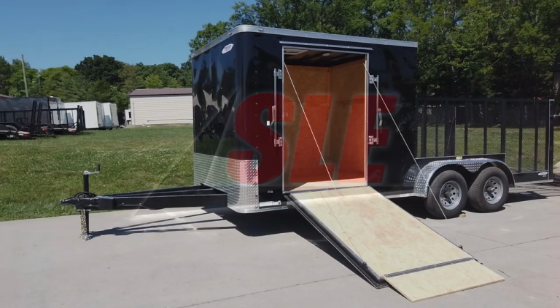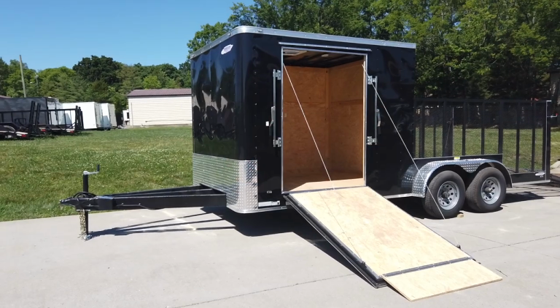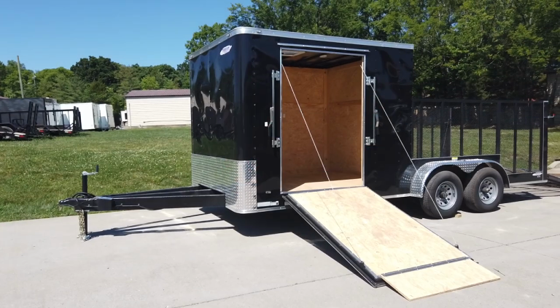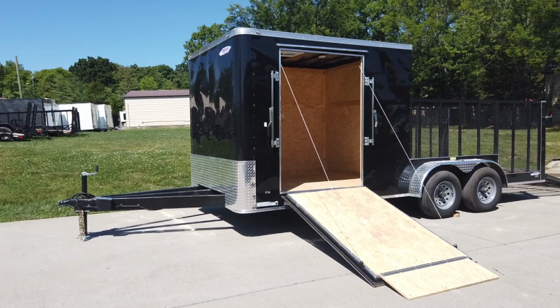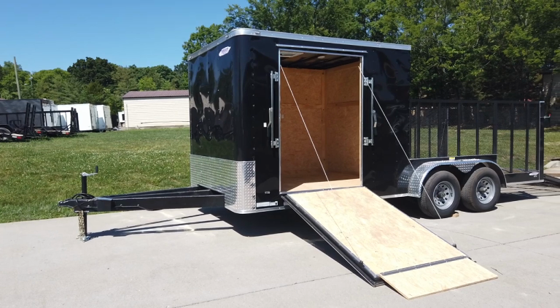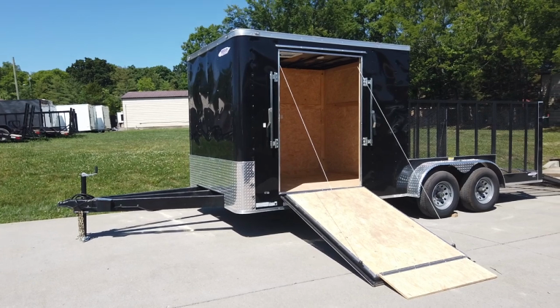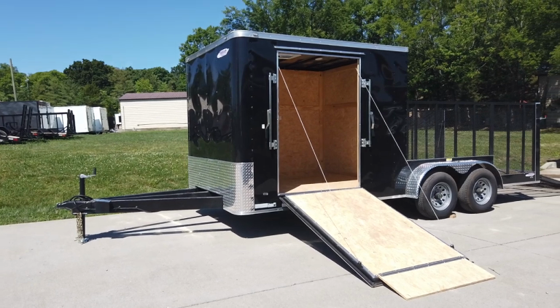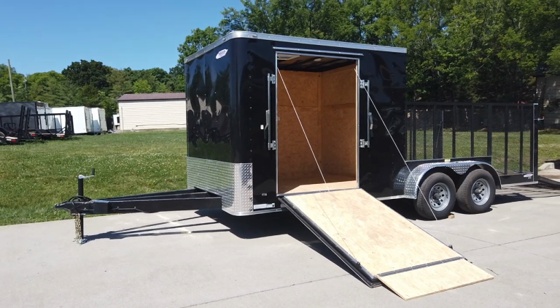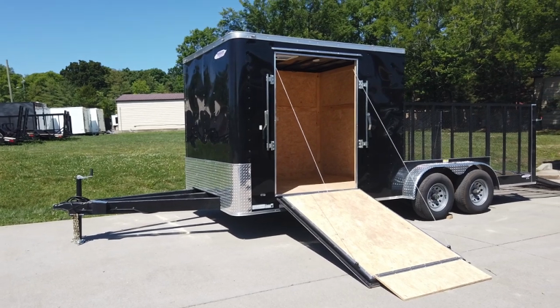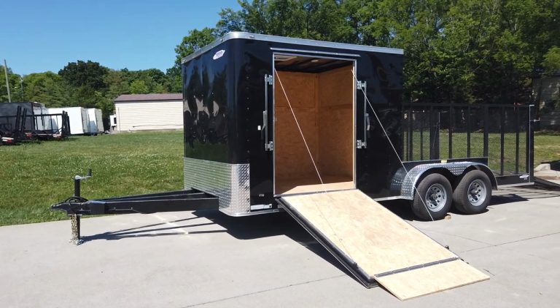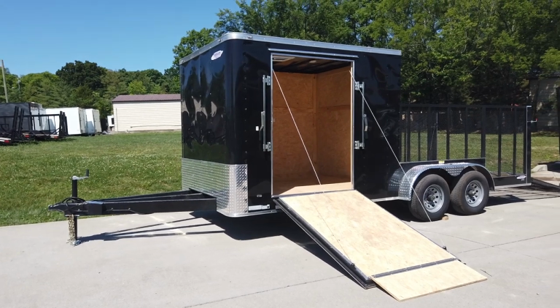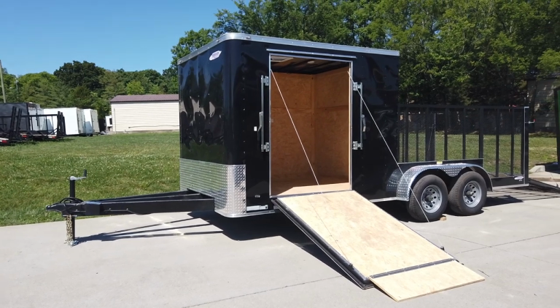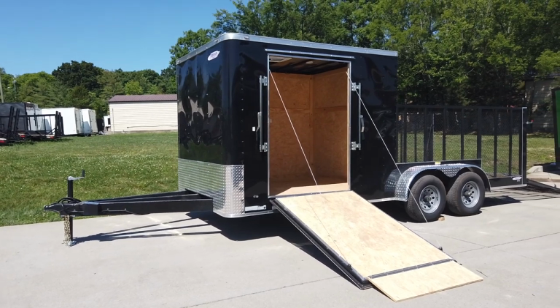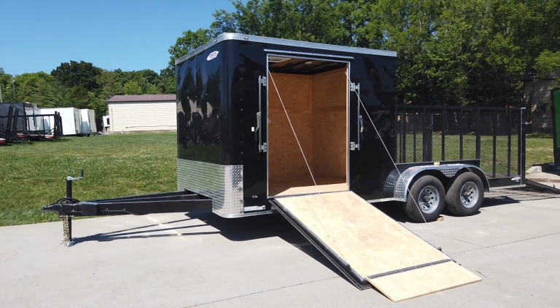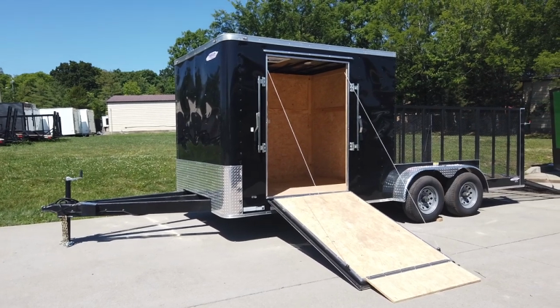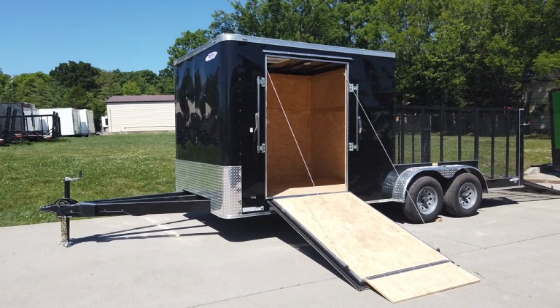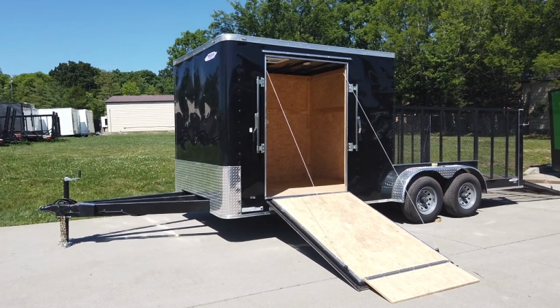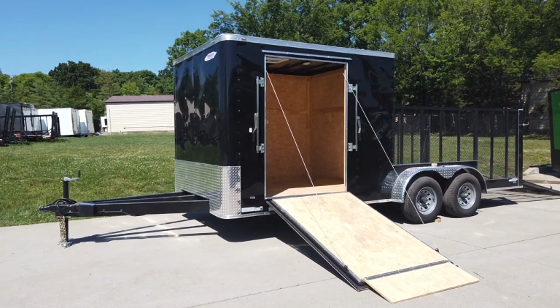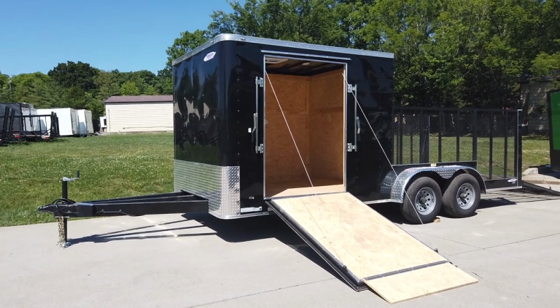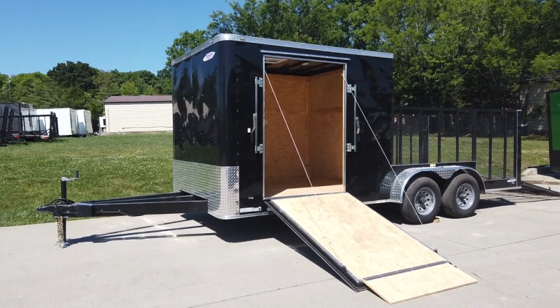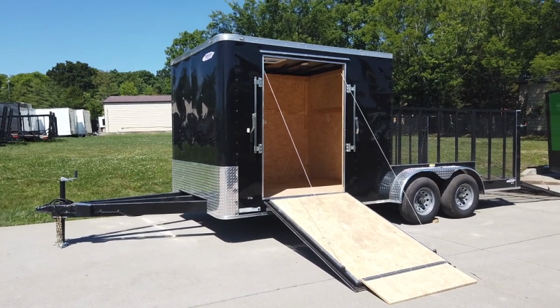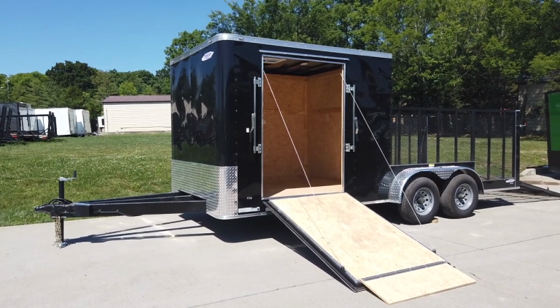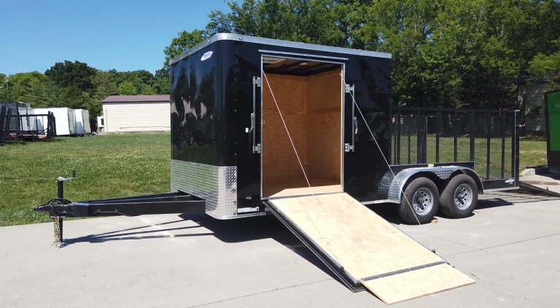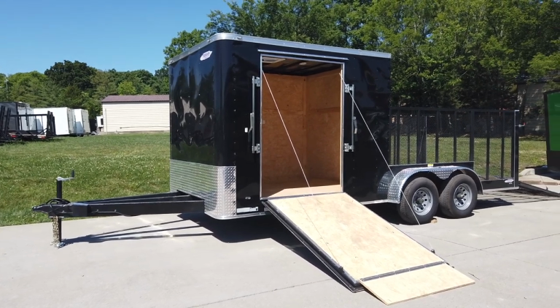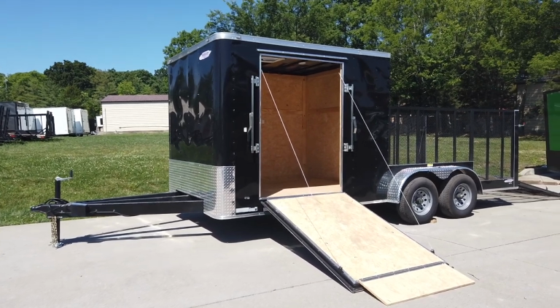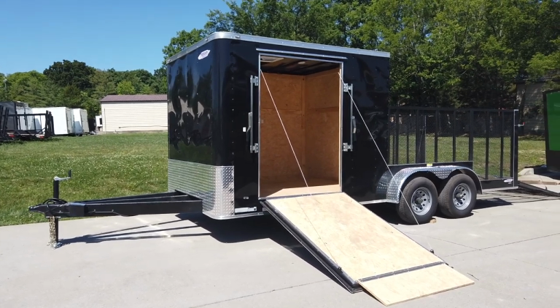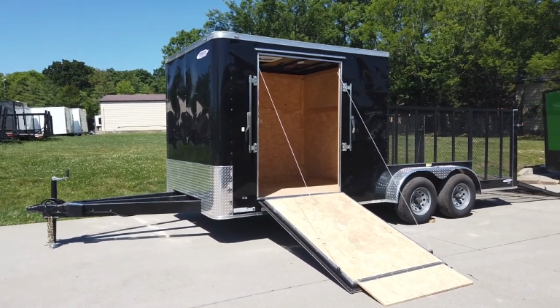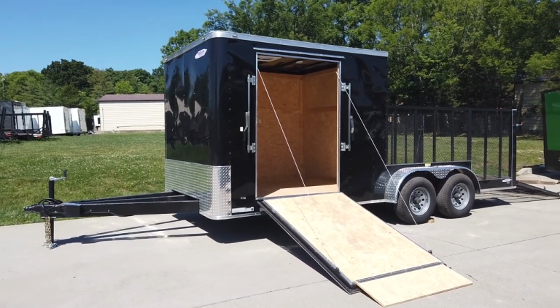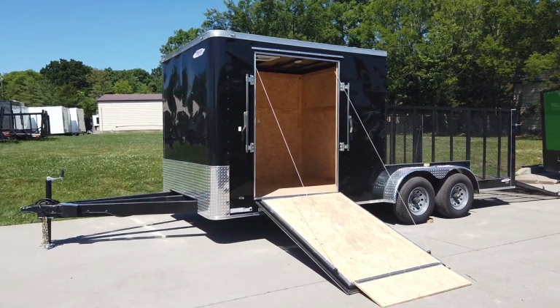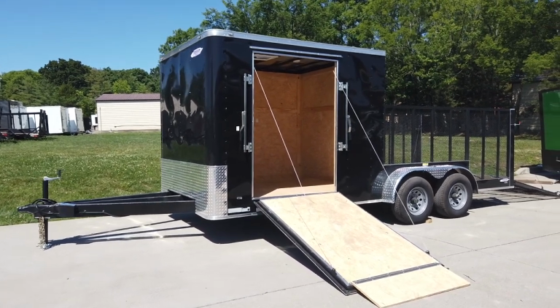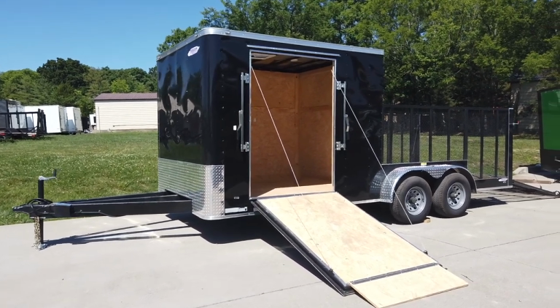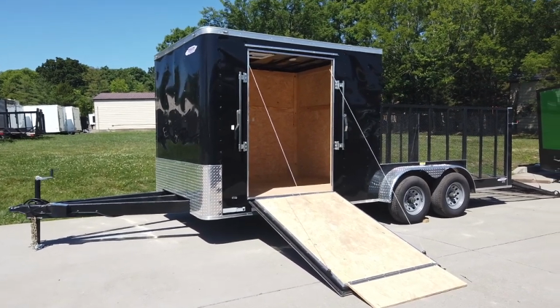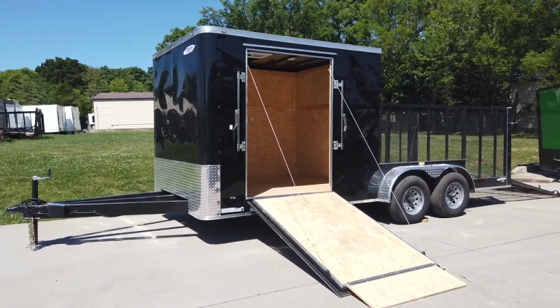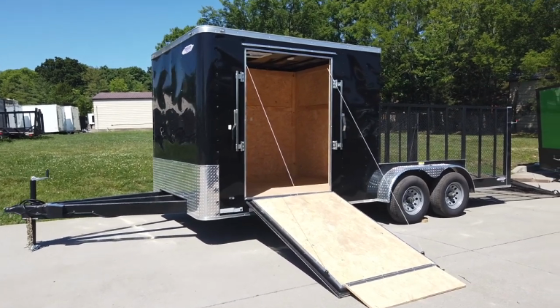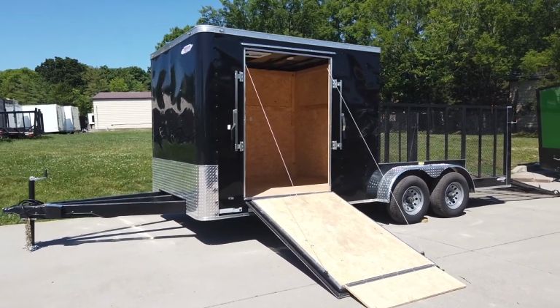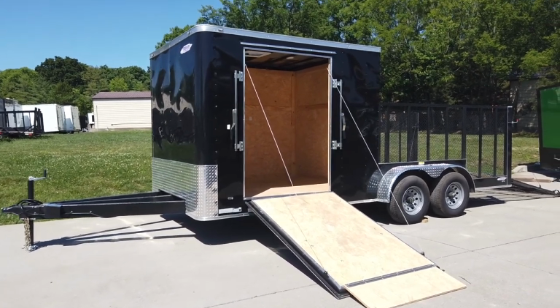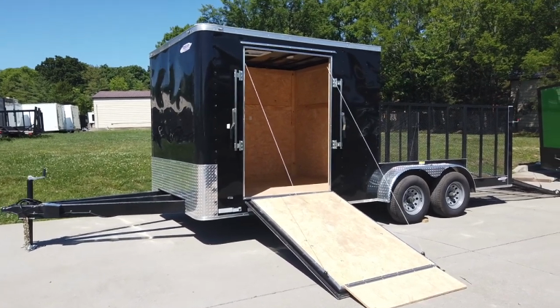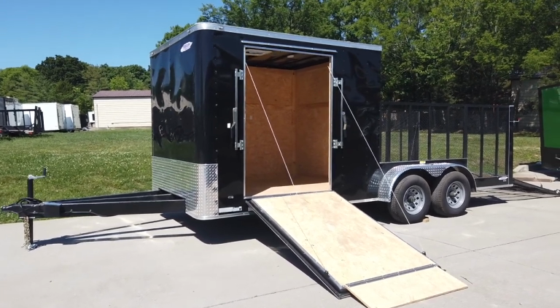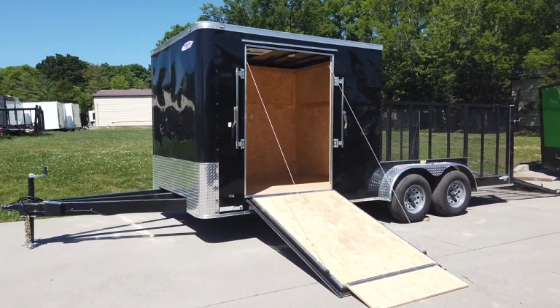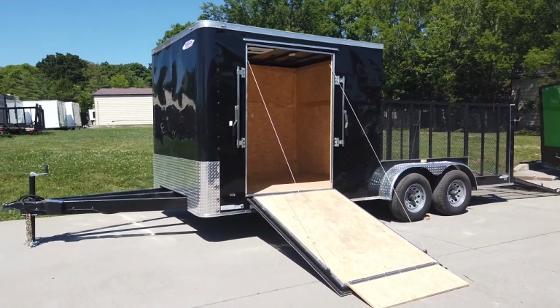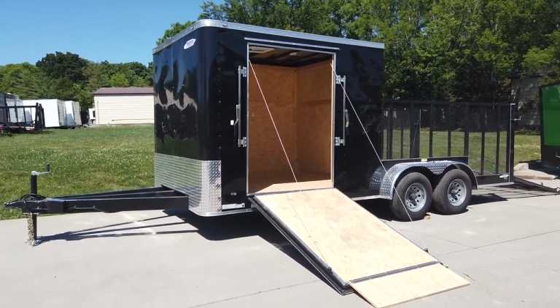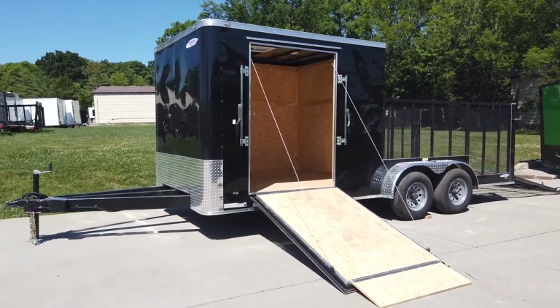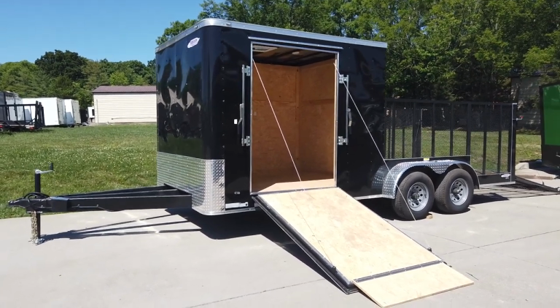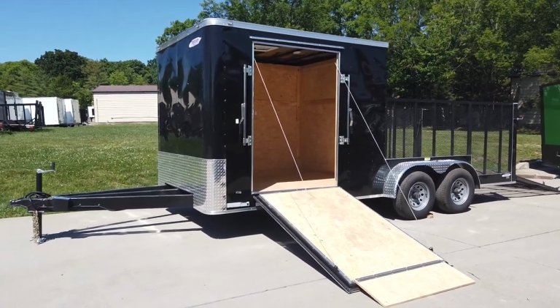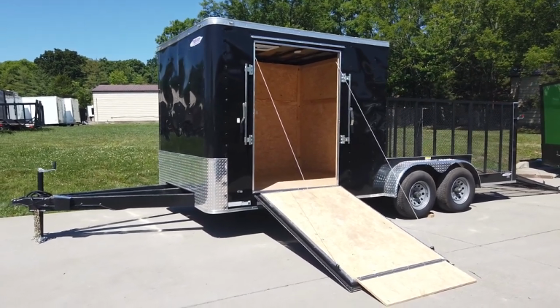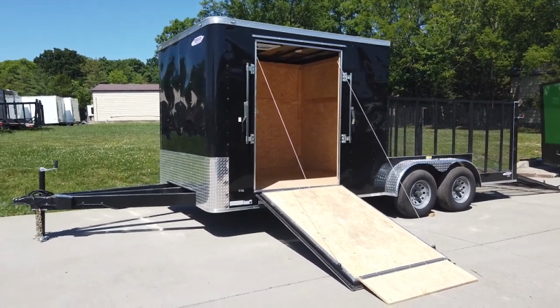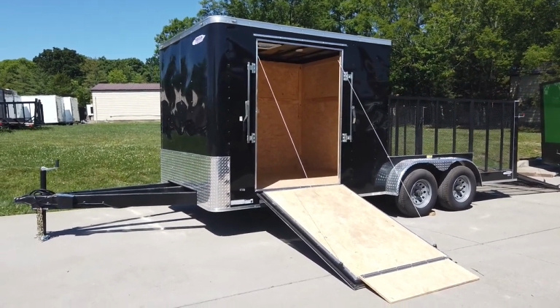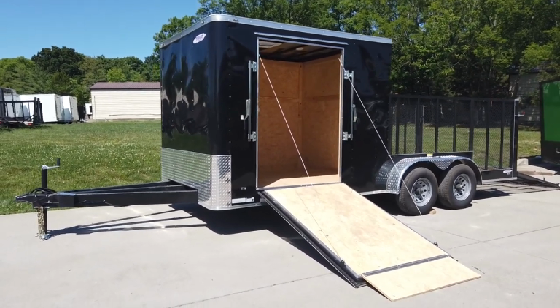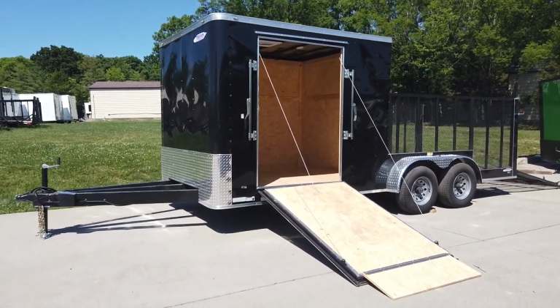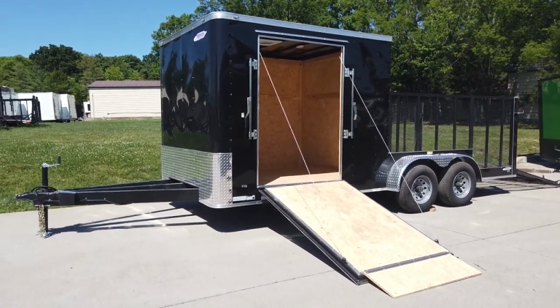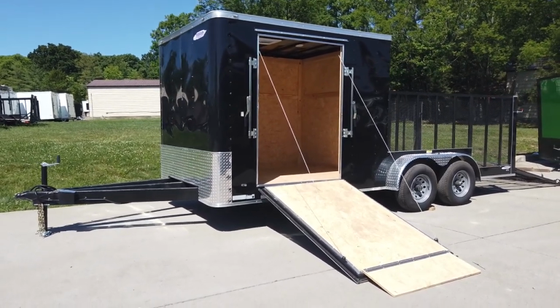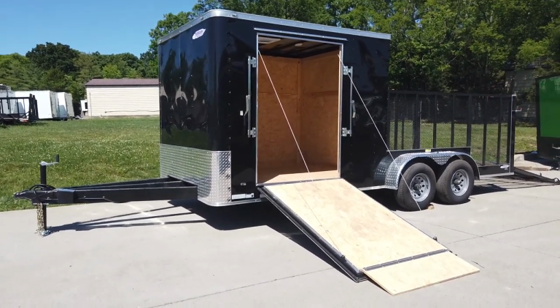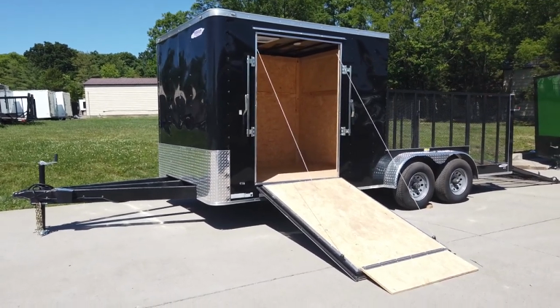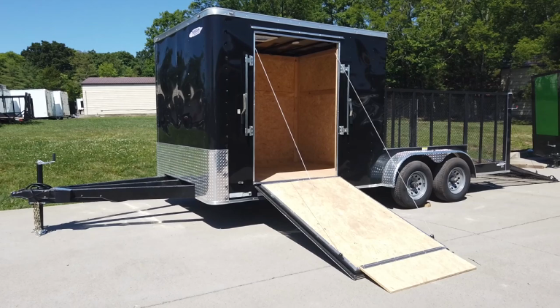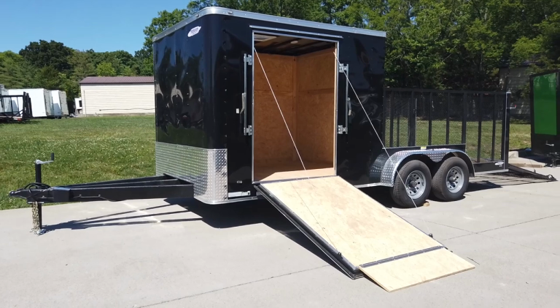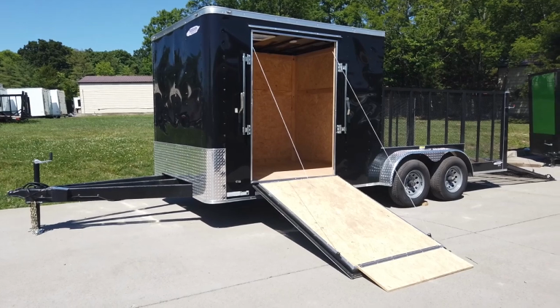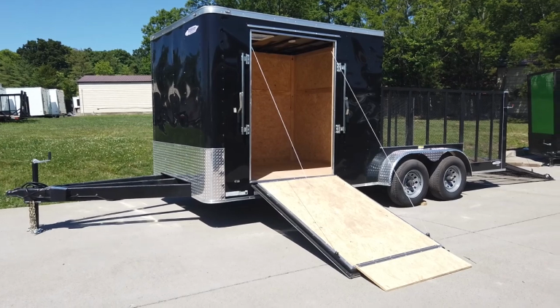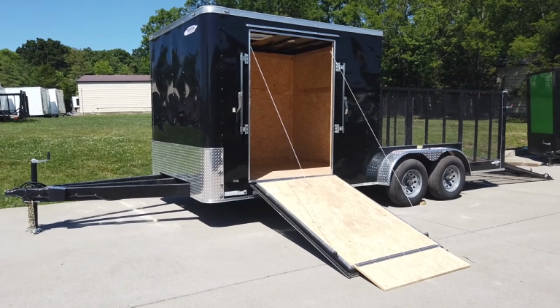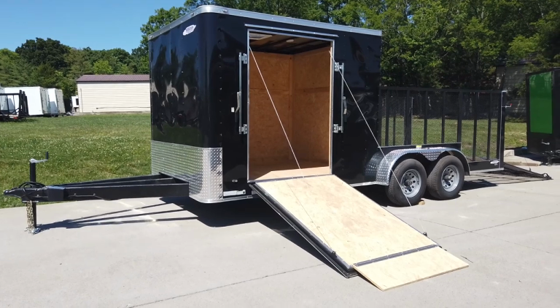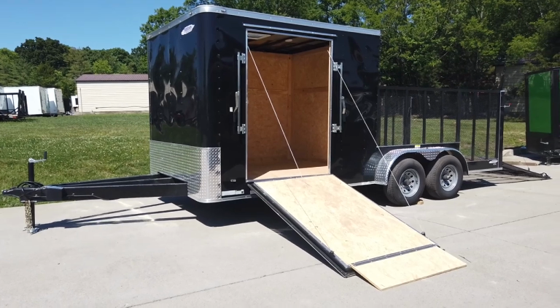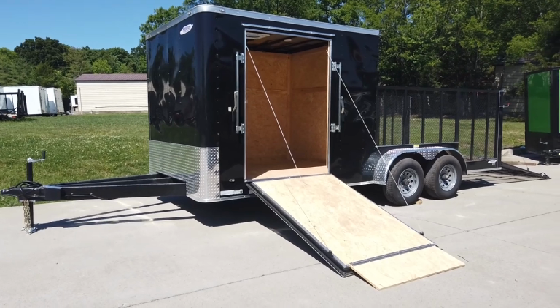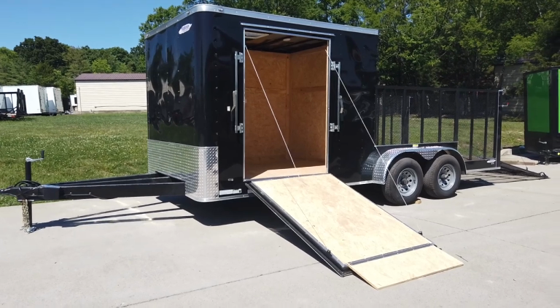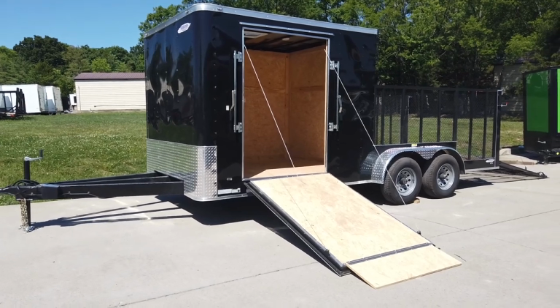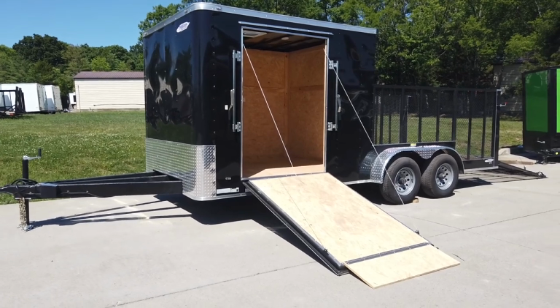We're here at SLE Equipment at Antioch, Tennessee, outside of Nashville. Our phone number is 615-641-7720.